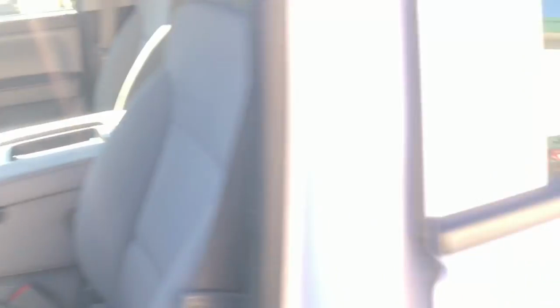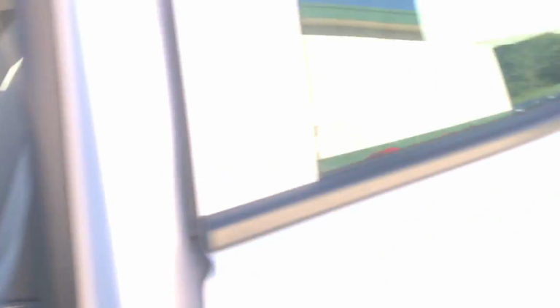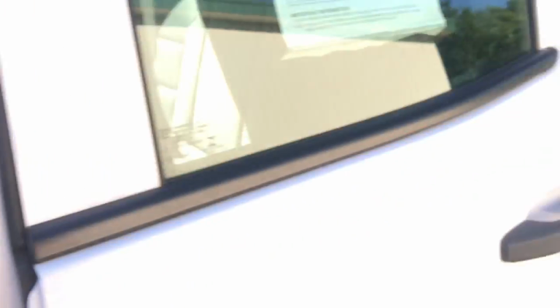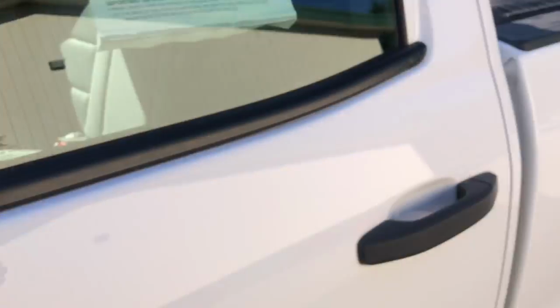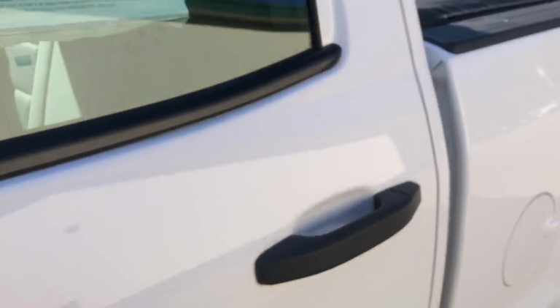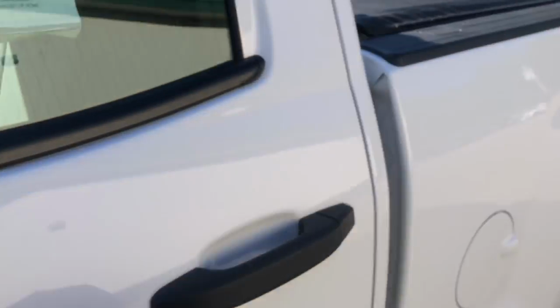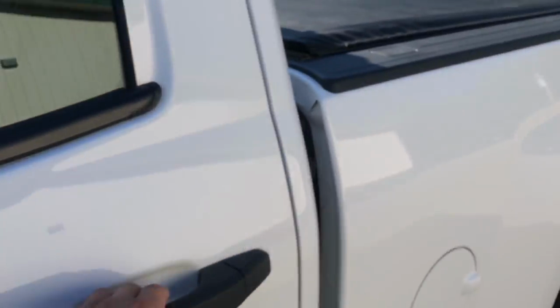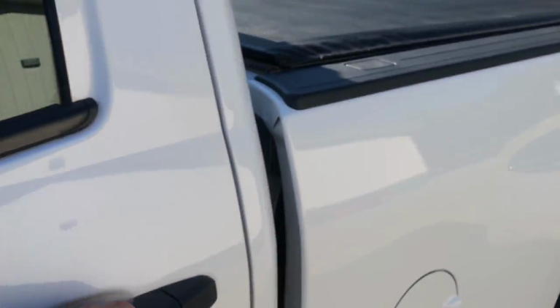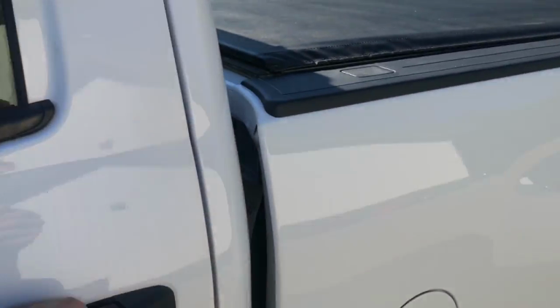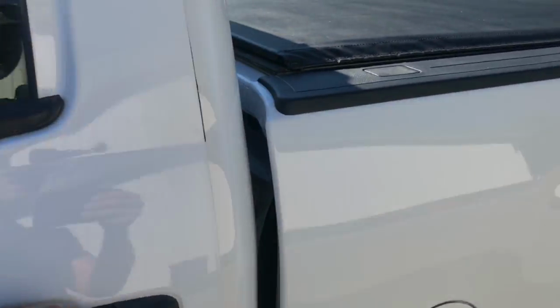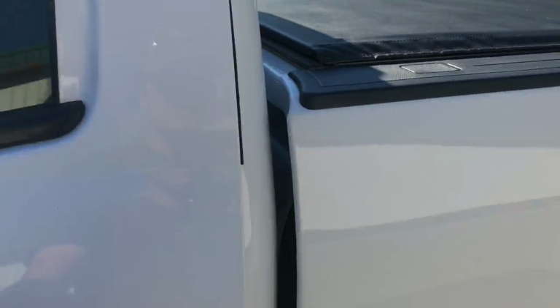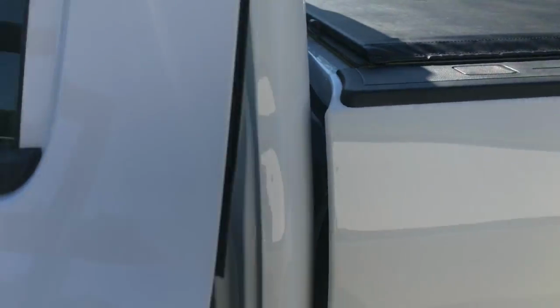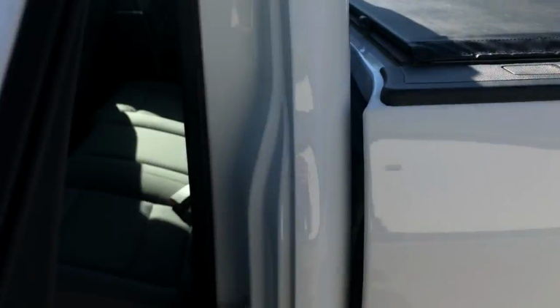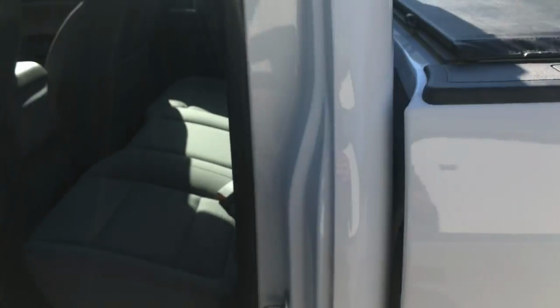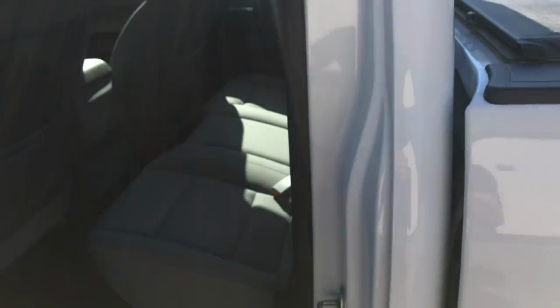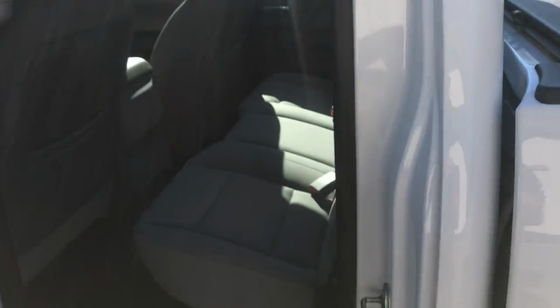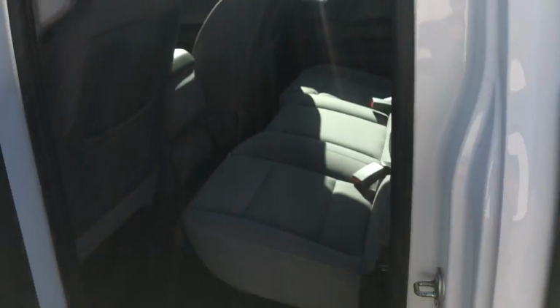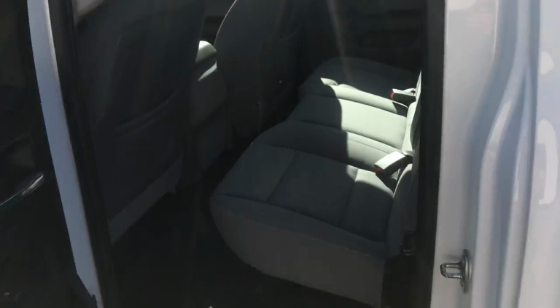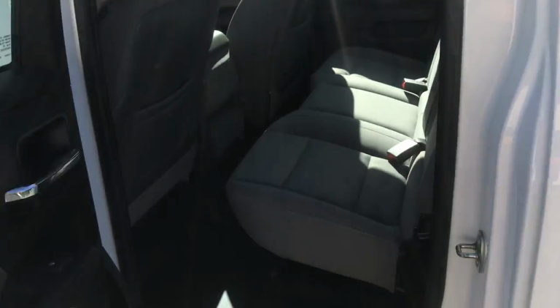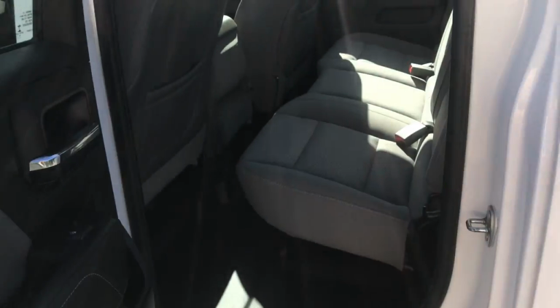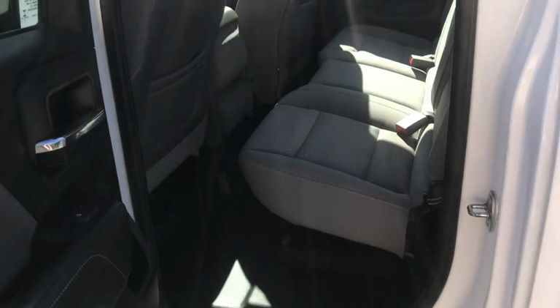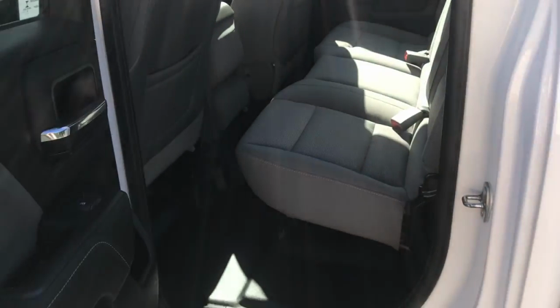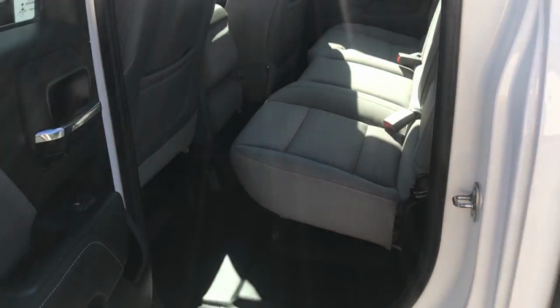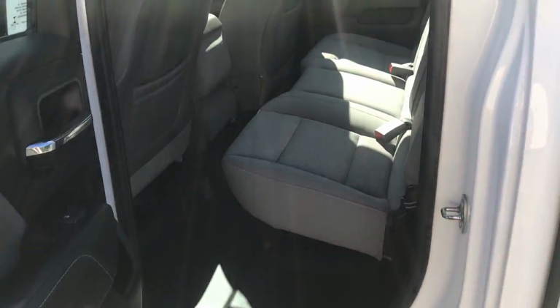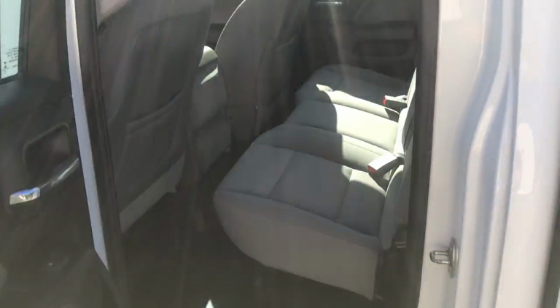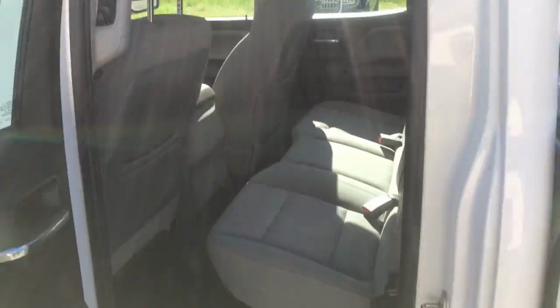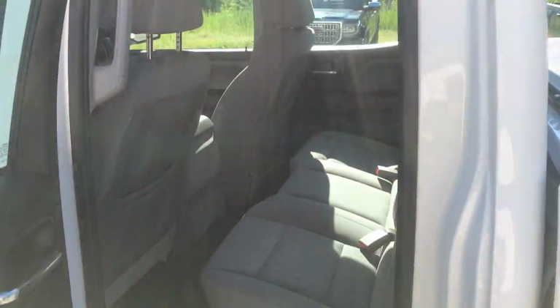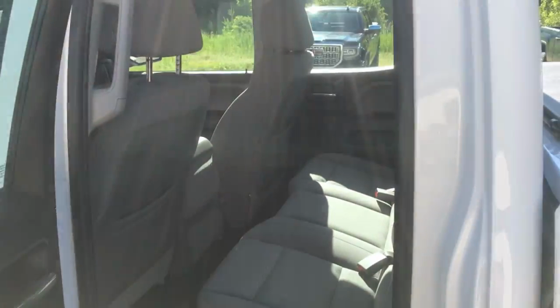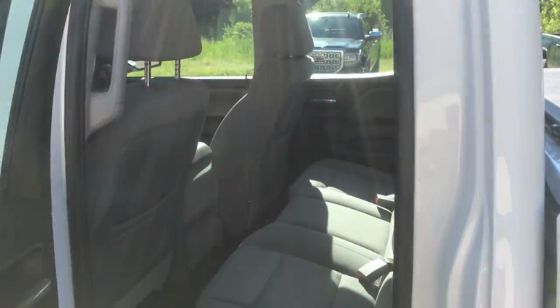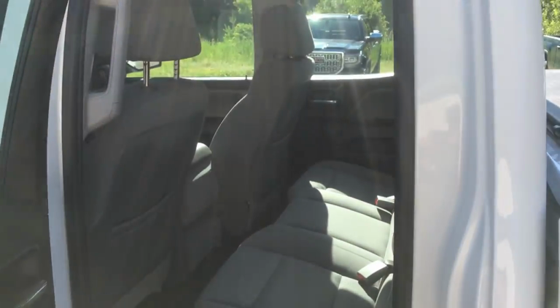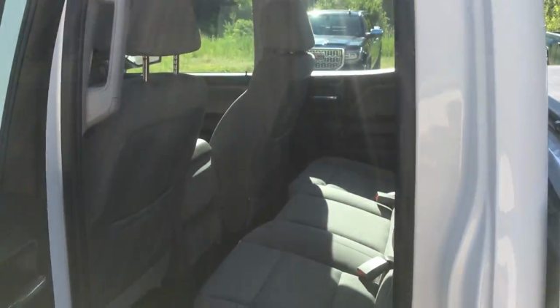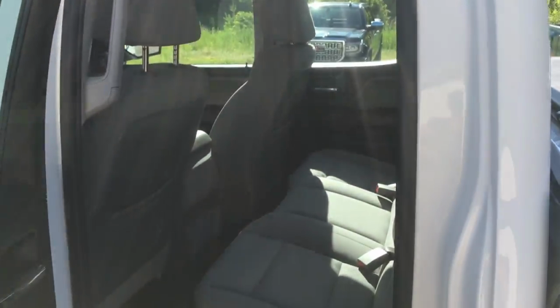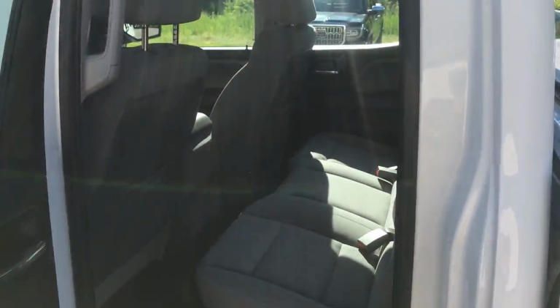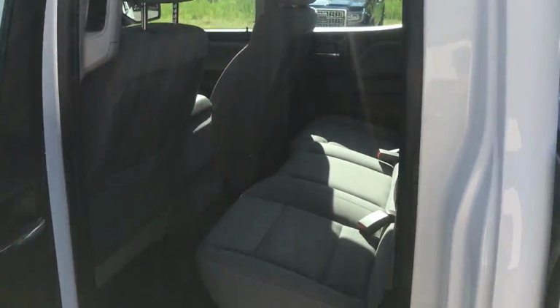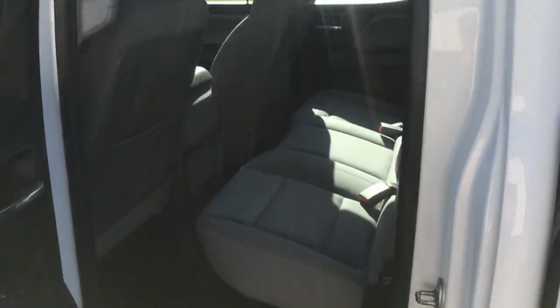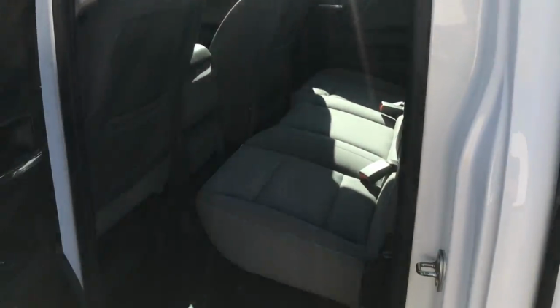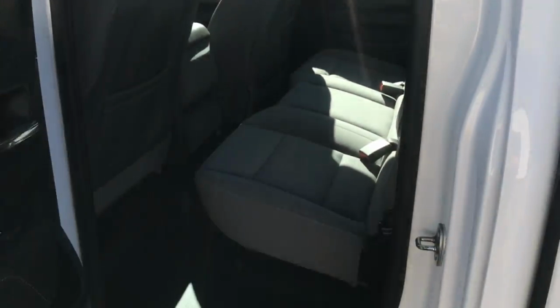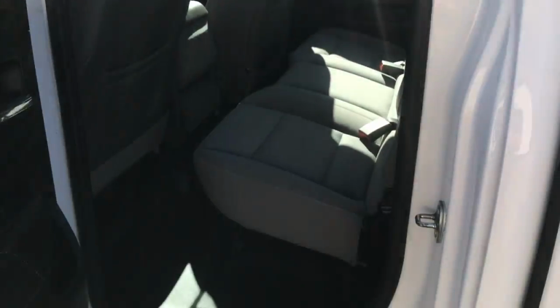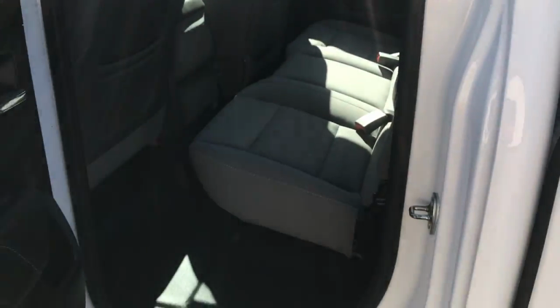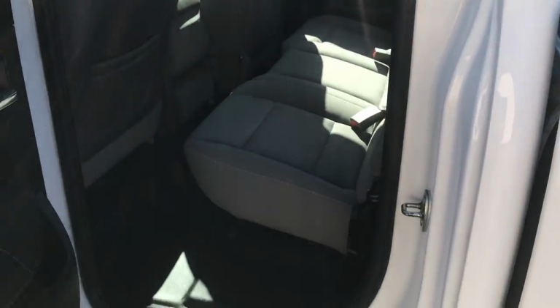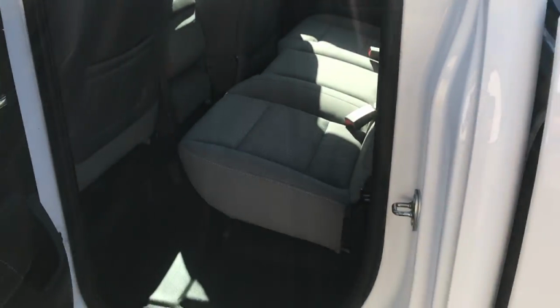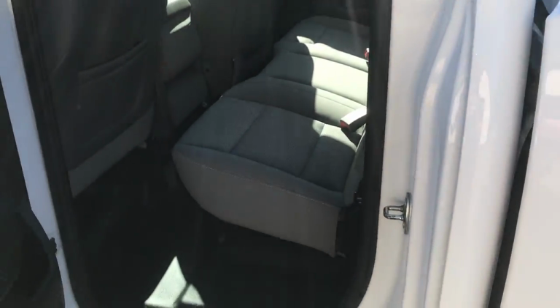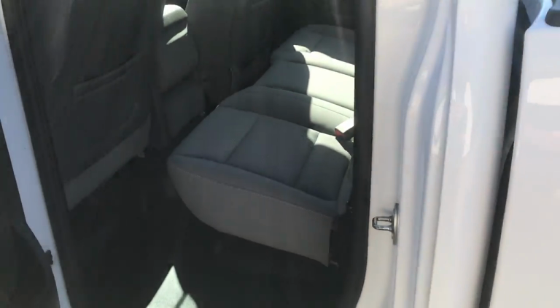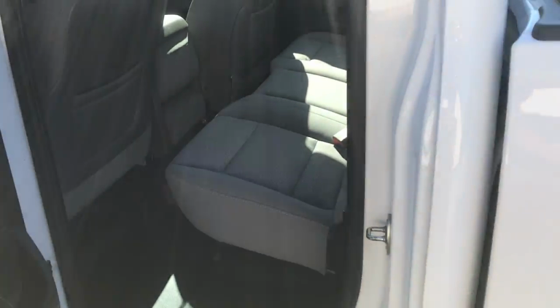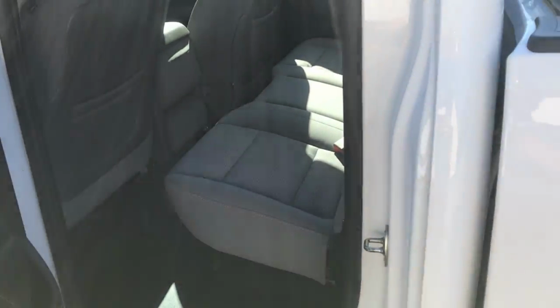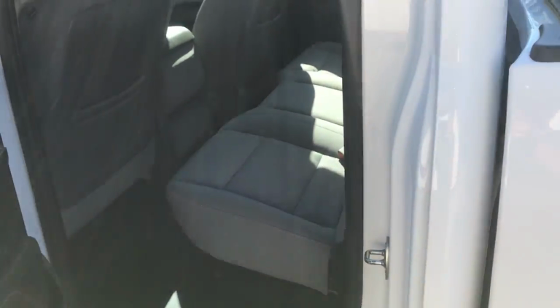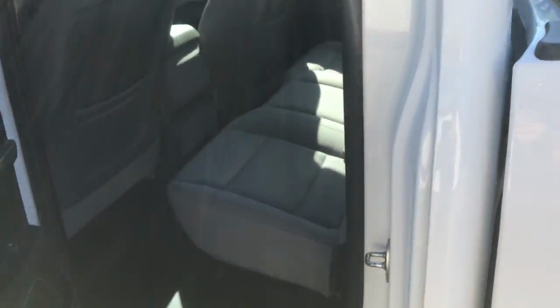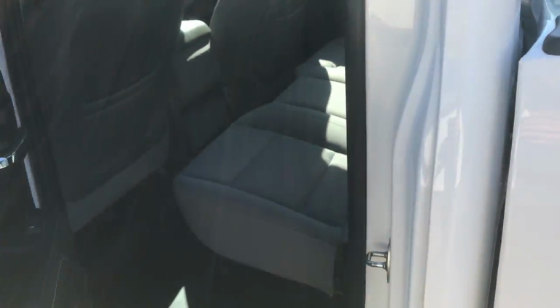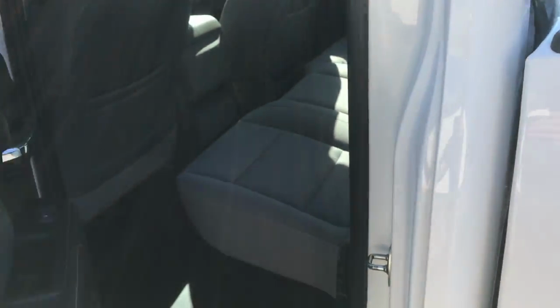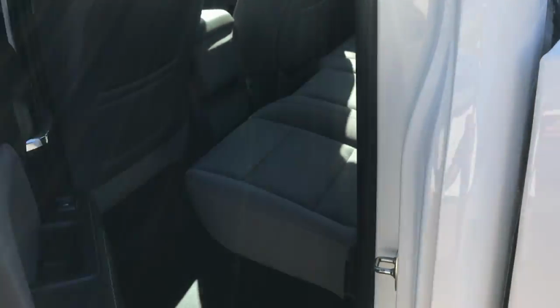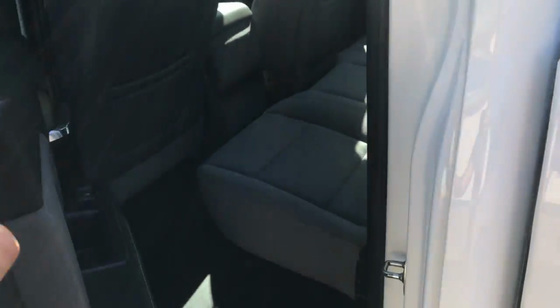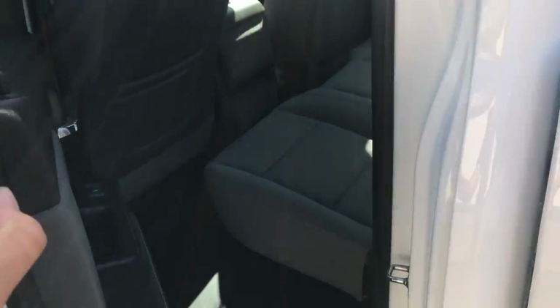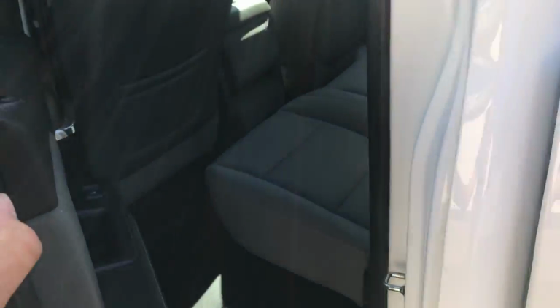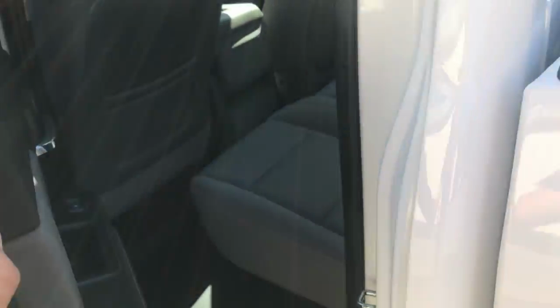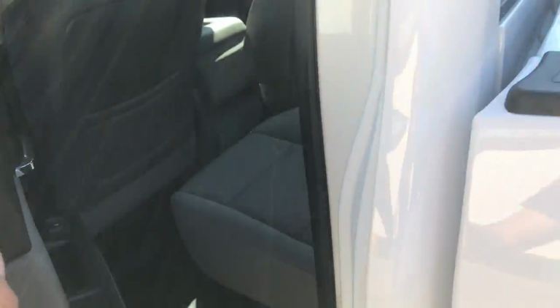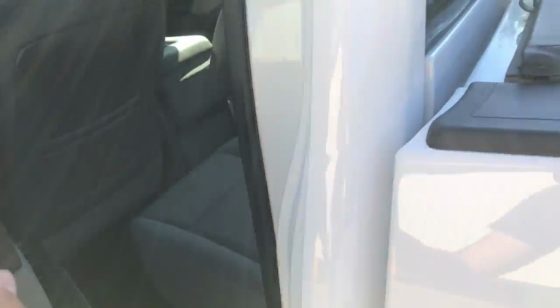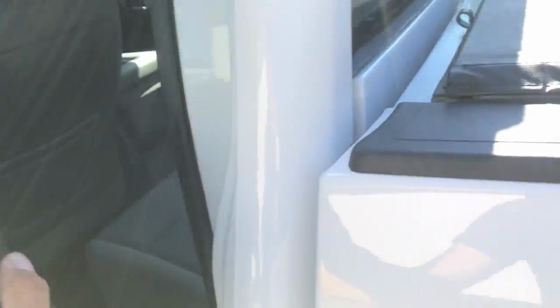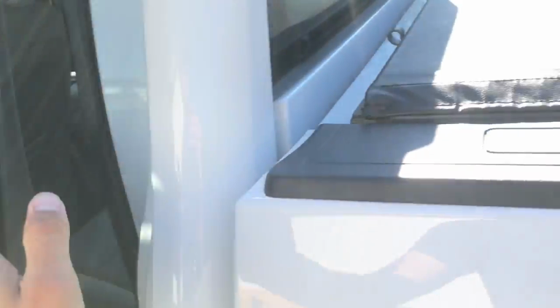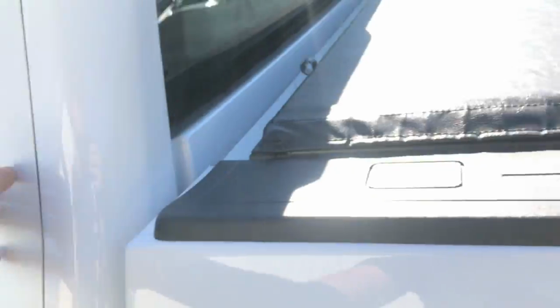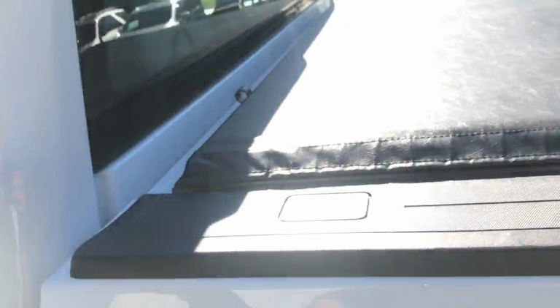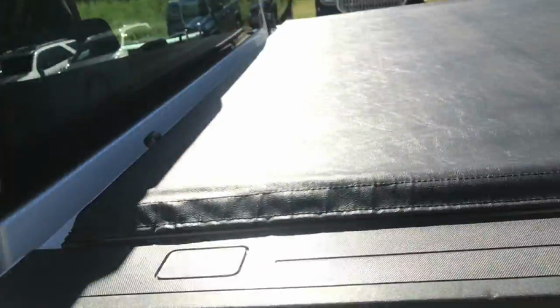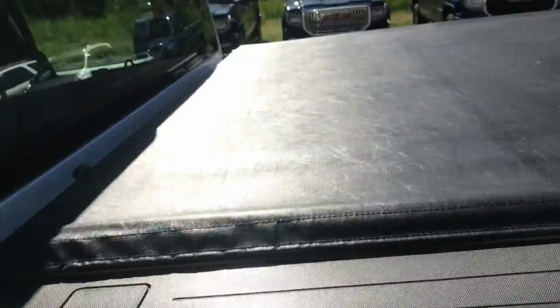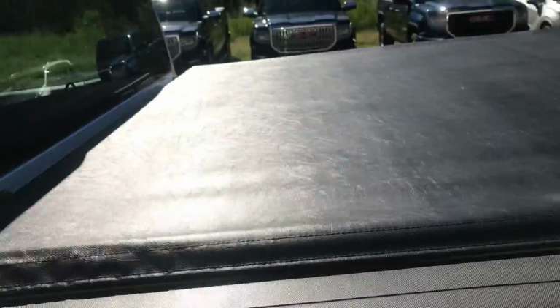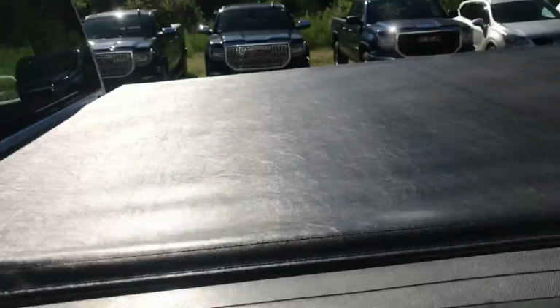Take a look at the back seat. Tons of leg room back here for your passengers. You've also got some storage space under that seat.